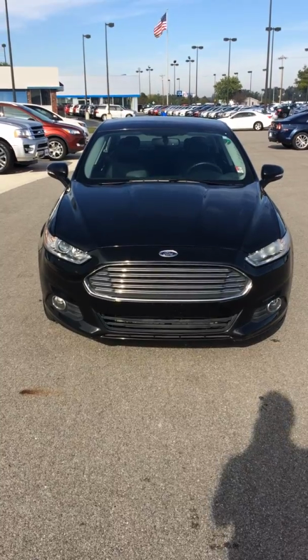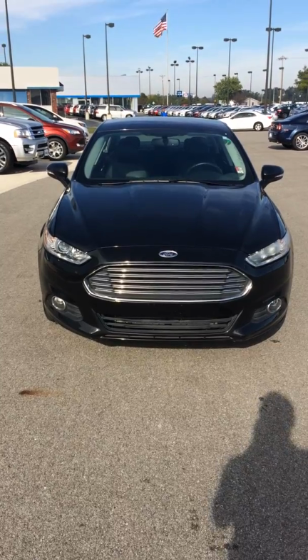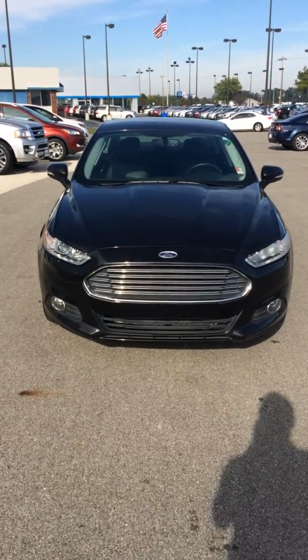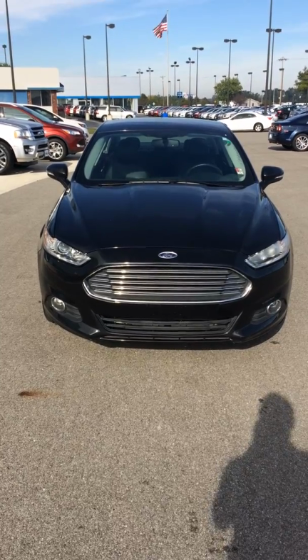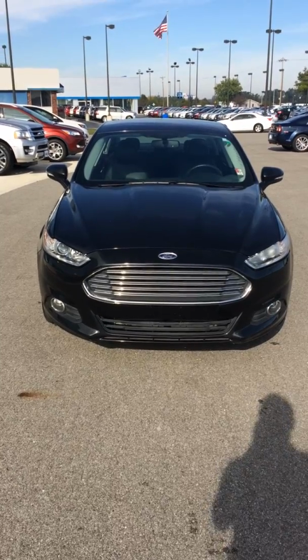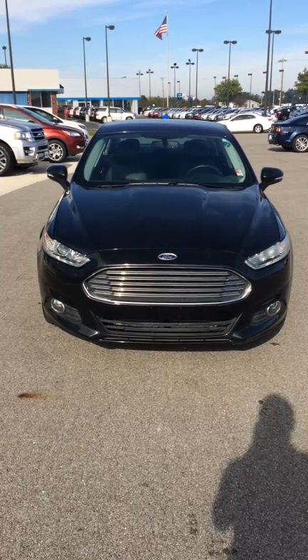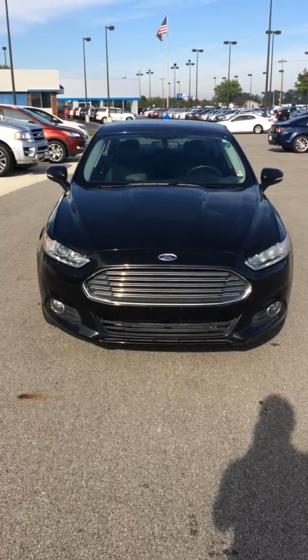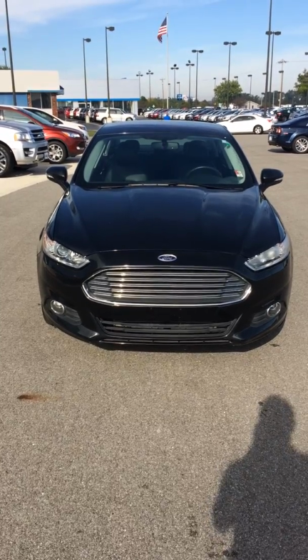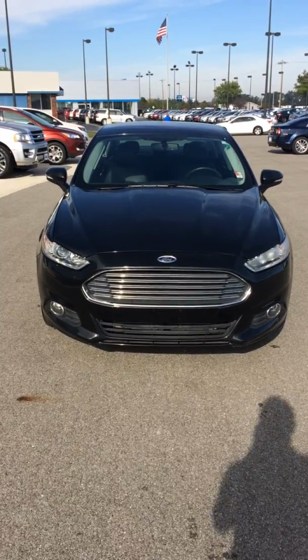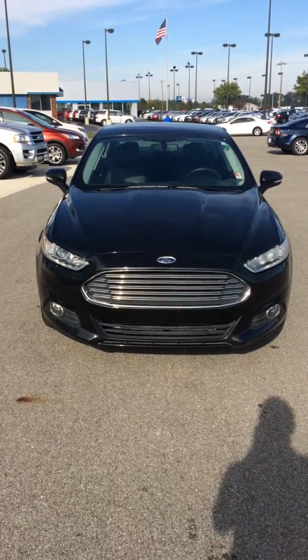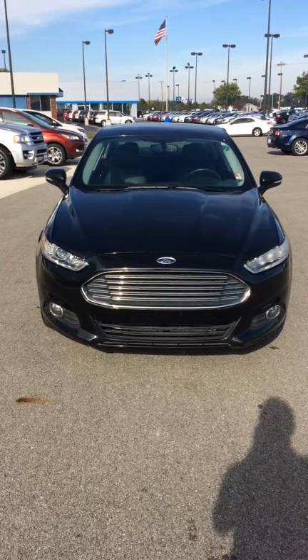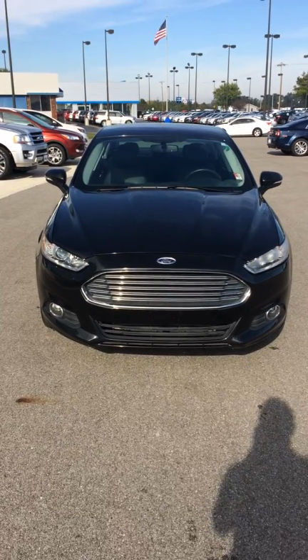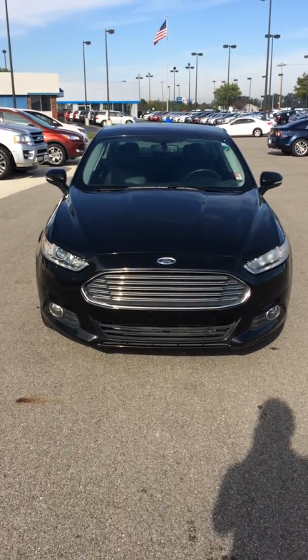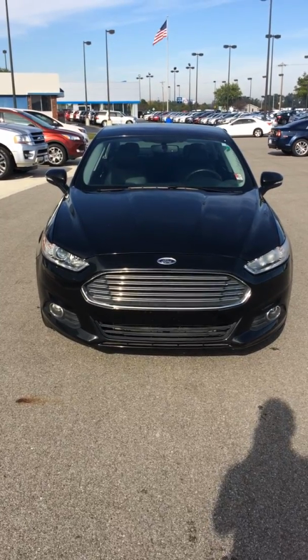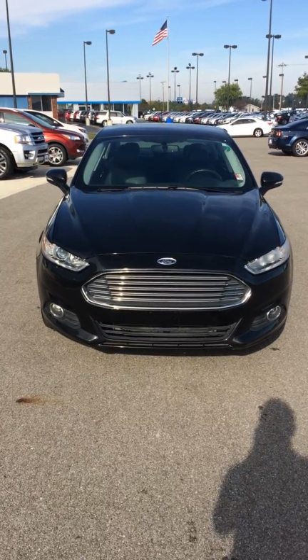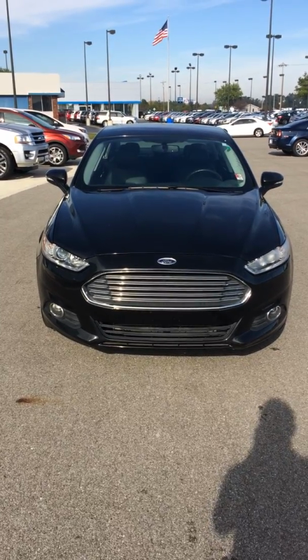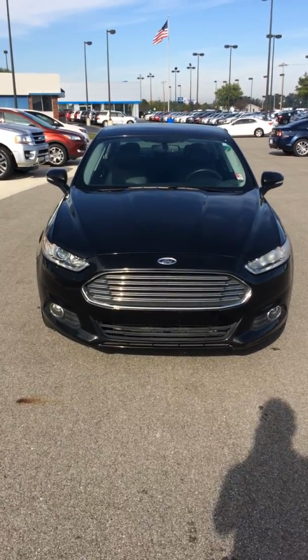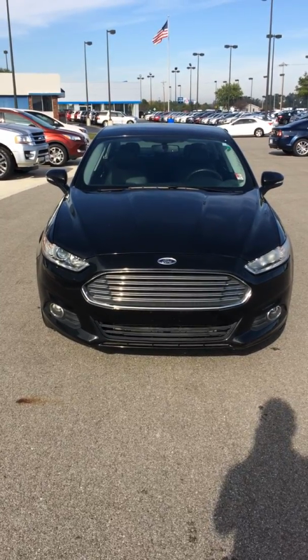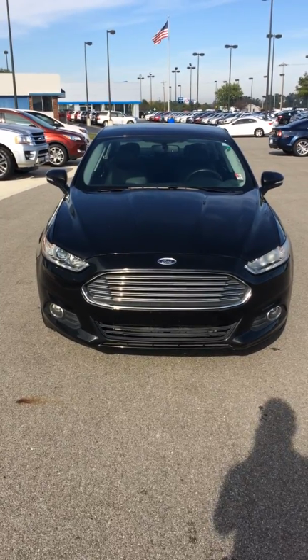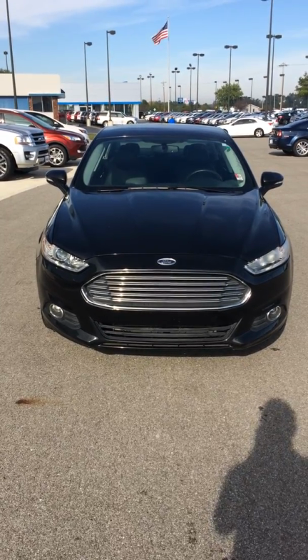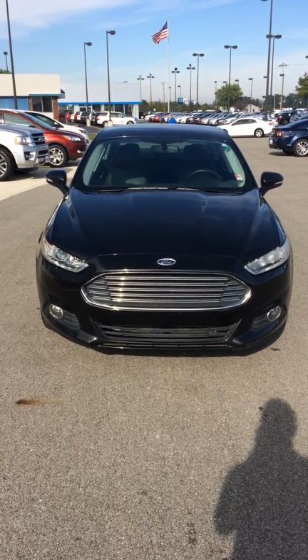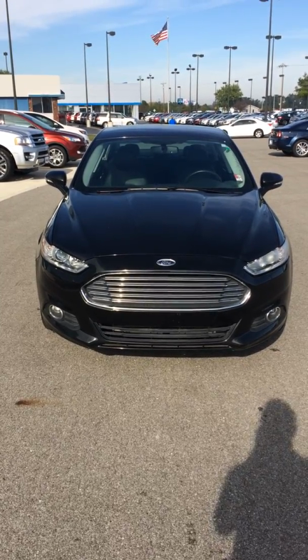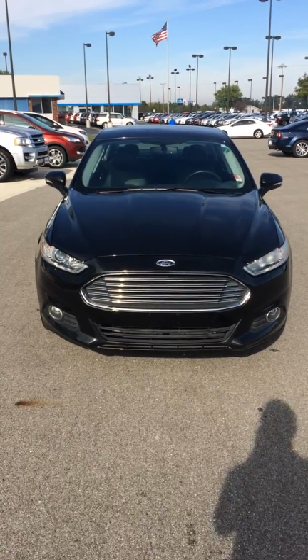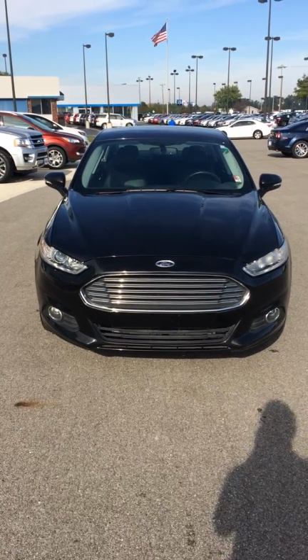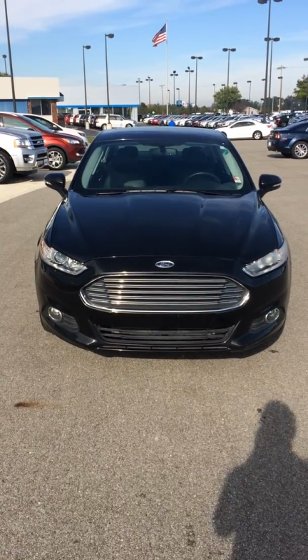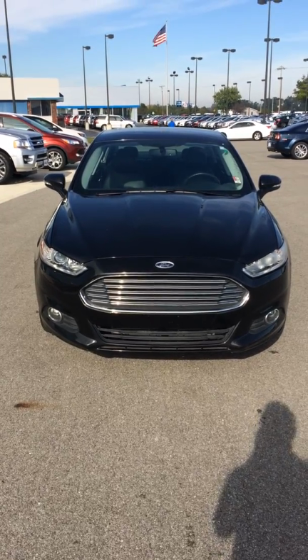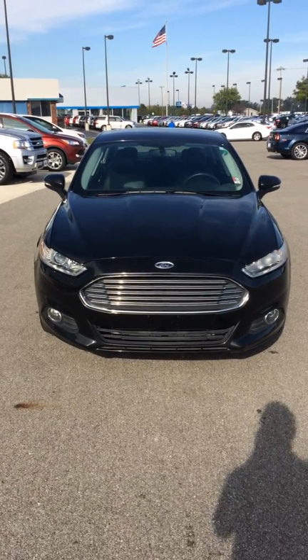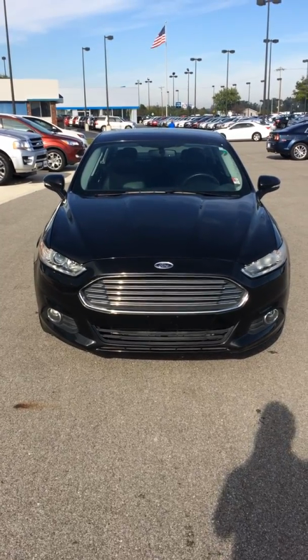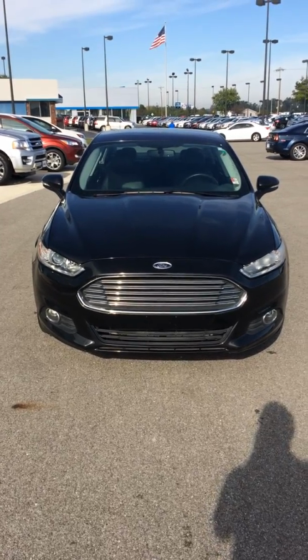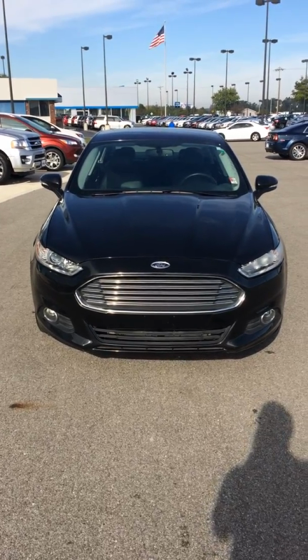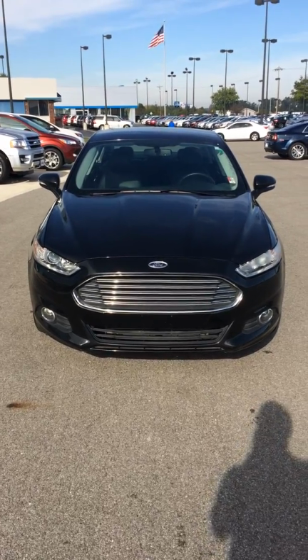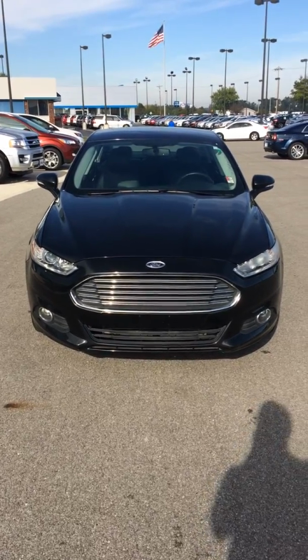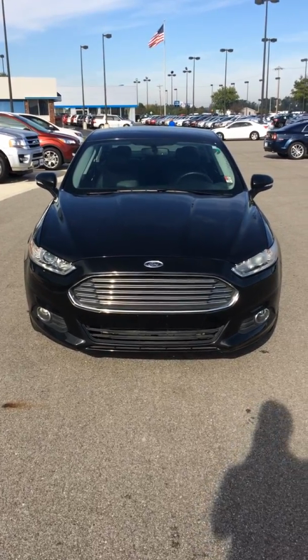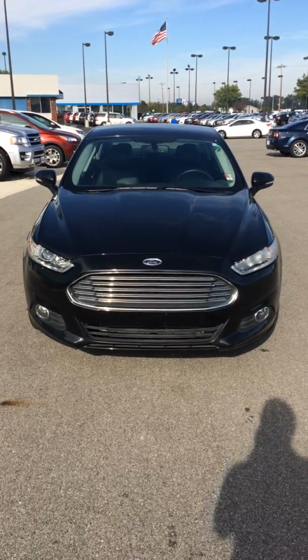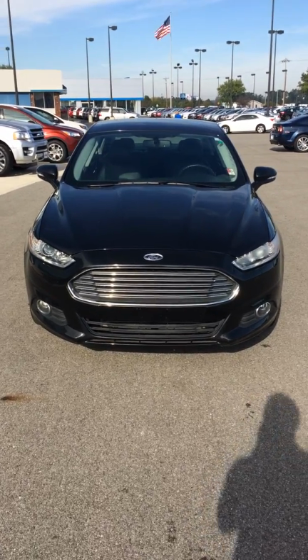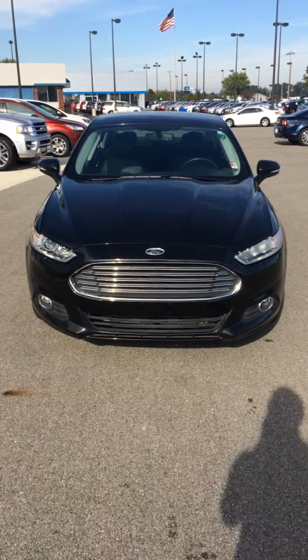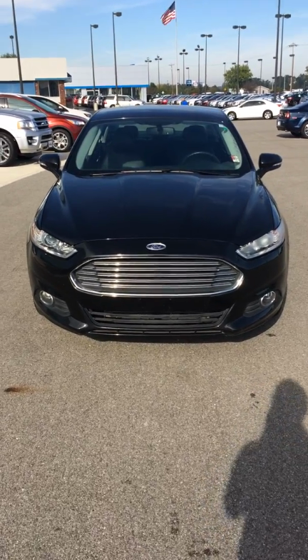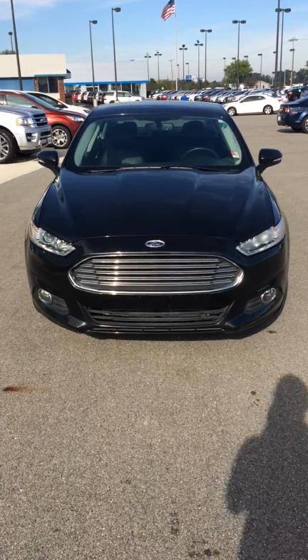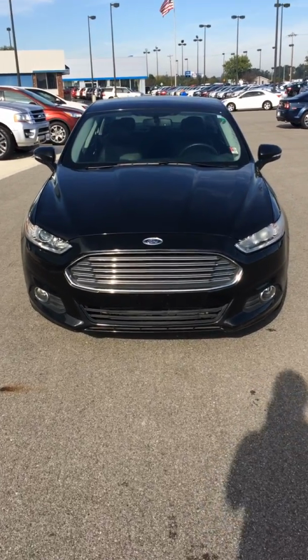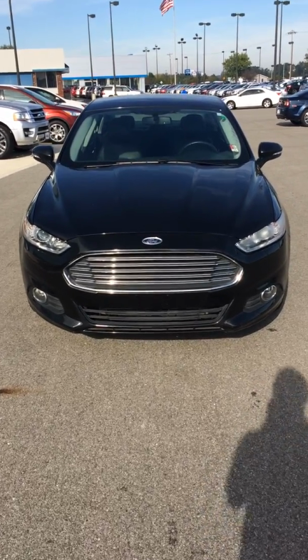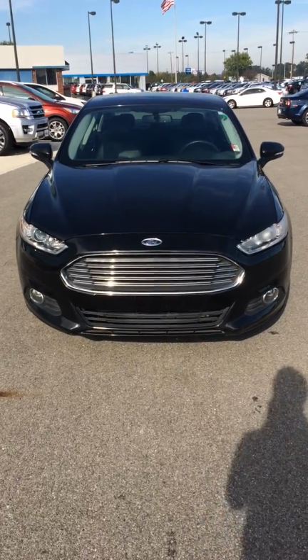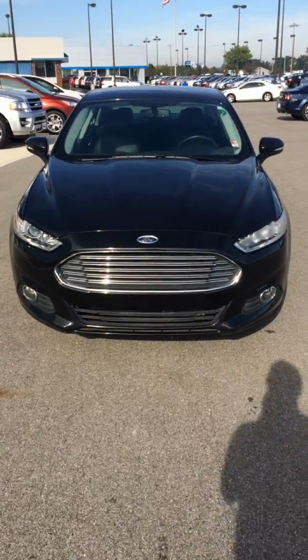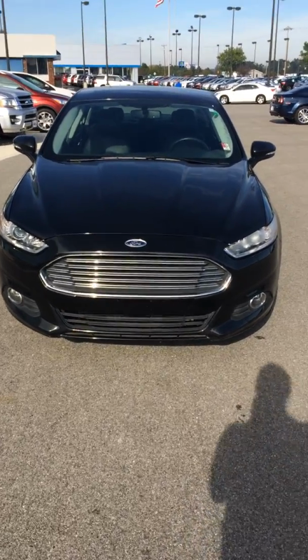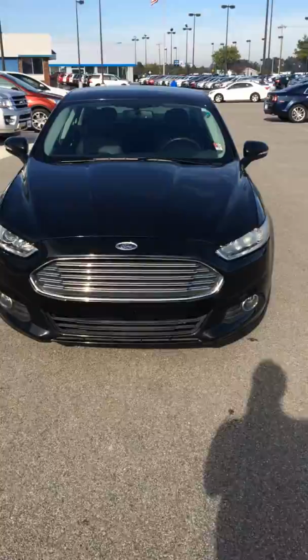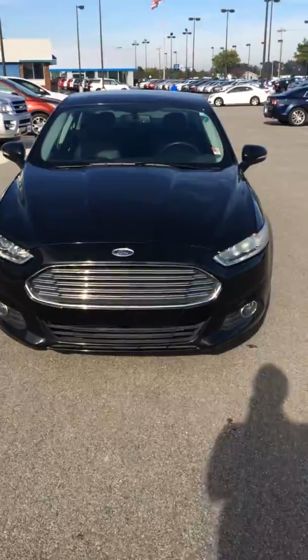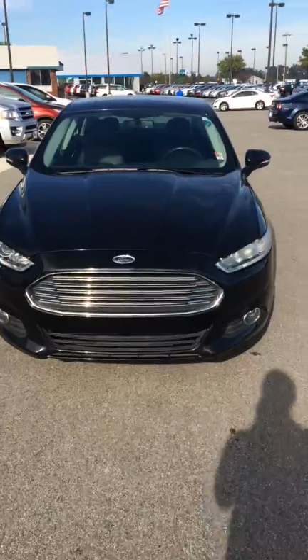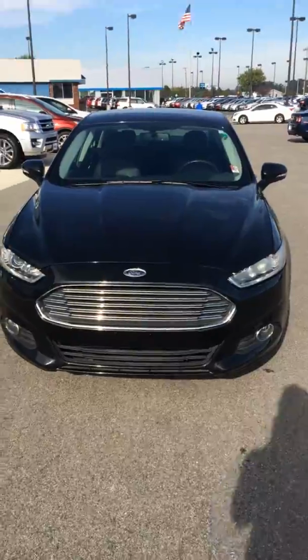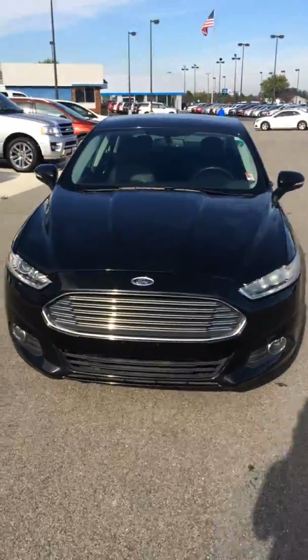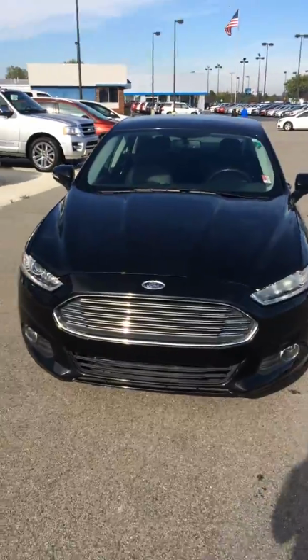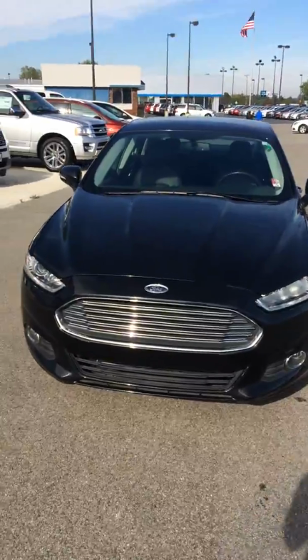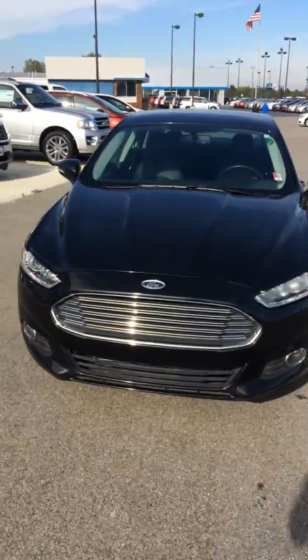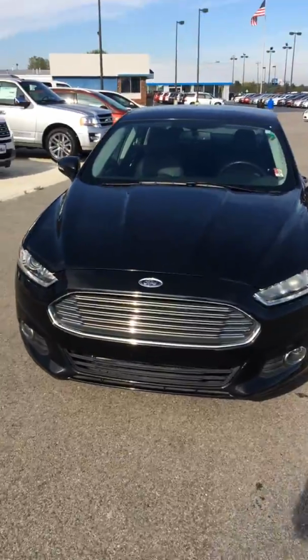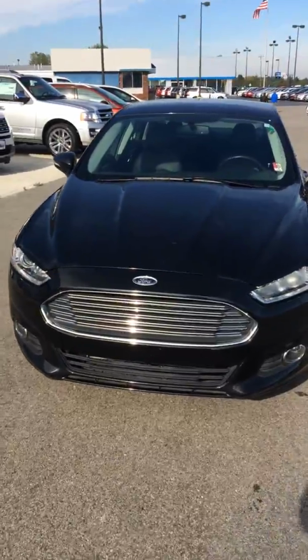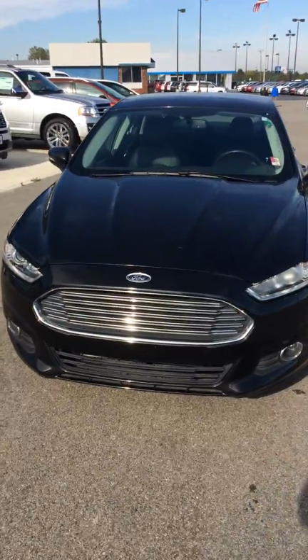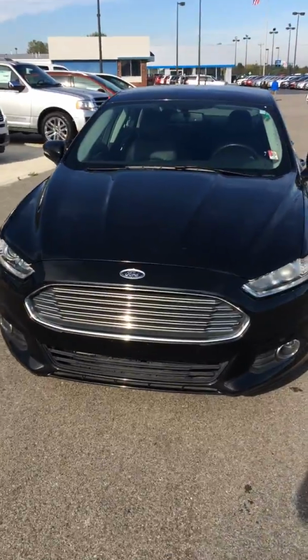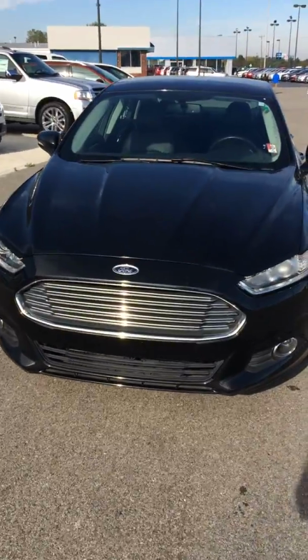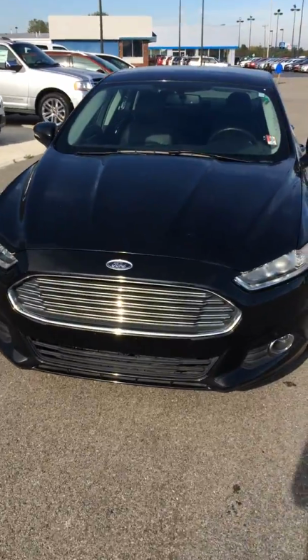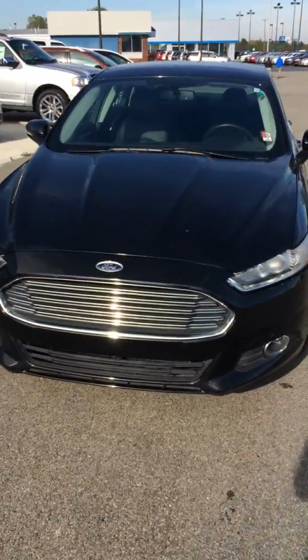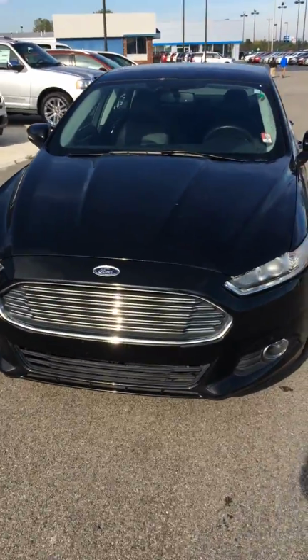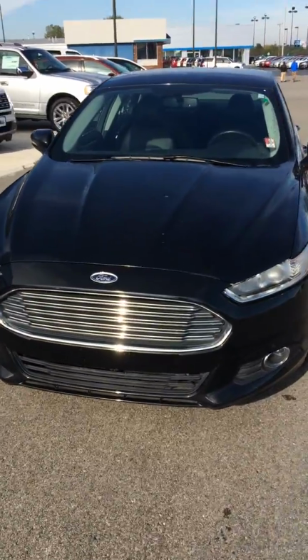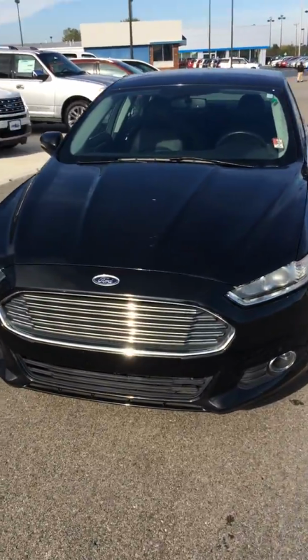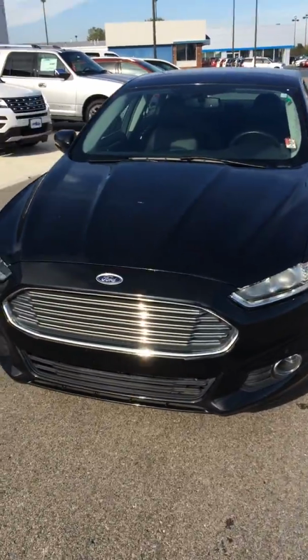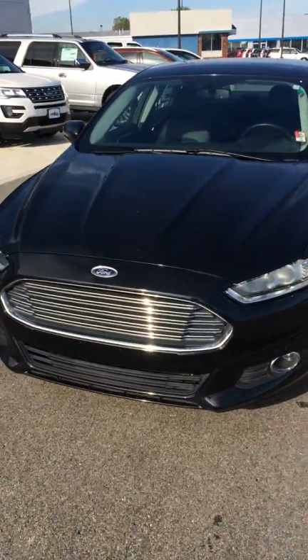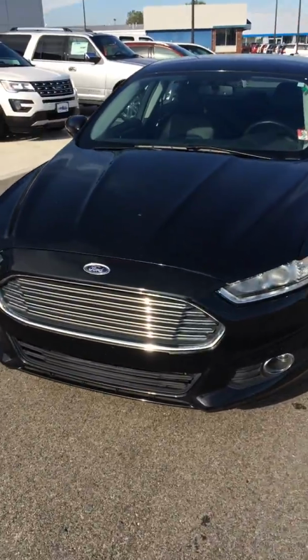Hi Tiffany, this is Ty Preston with City Auto Mall here in Columbia City. I'm going to show you the 2014 Ford Fusion you inquired about.